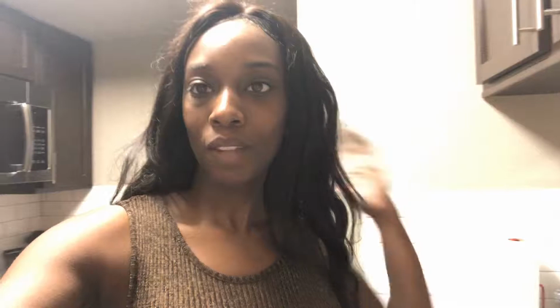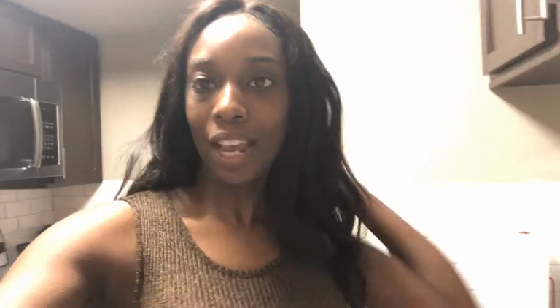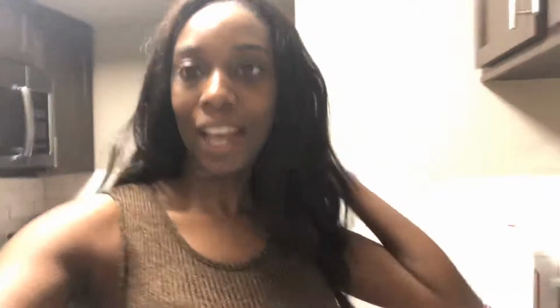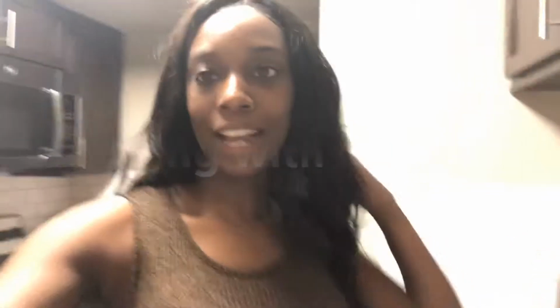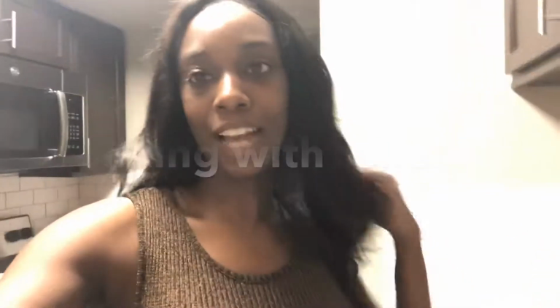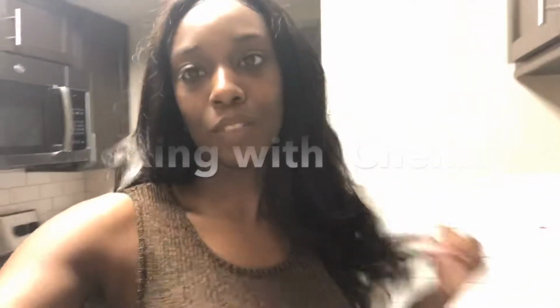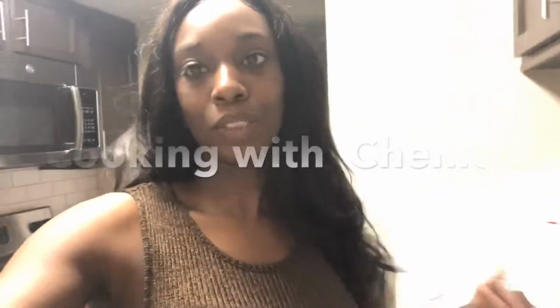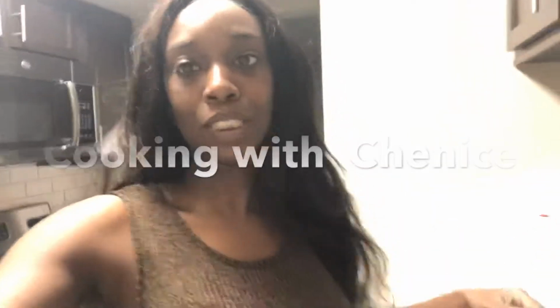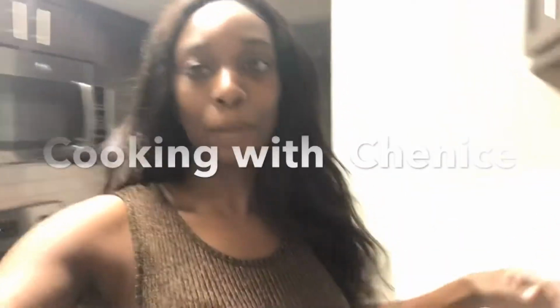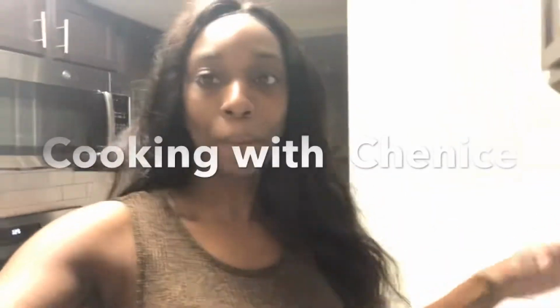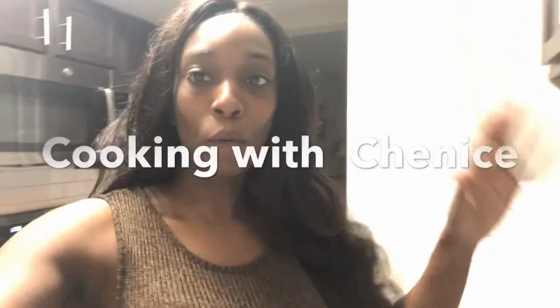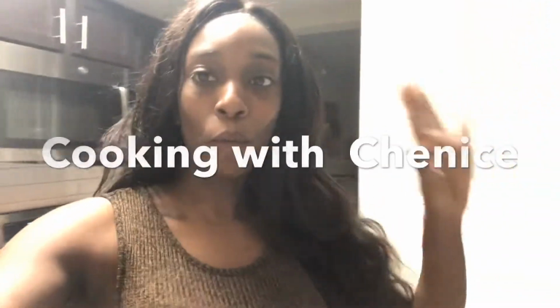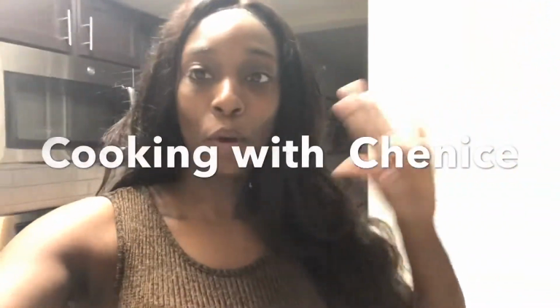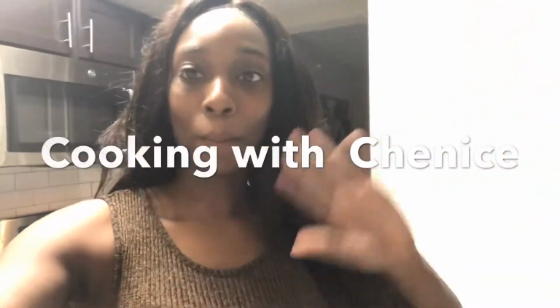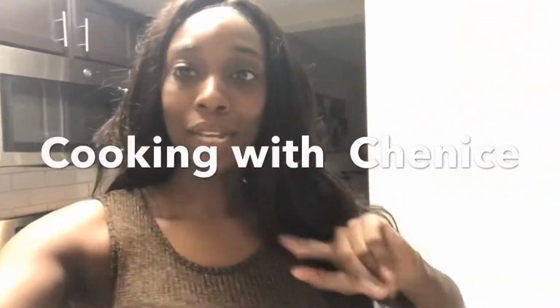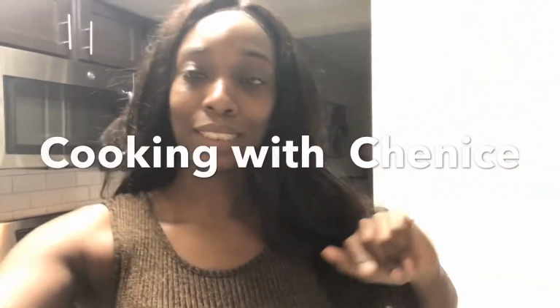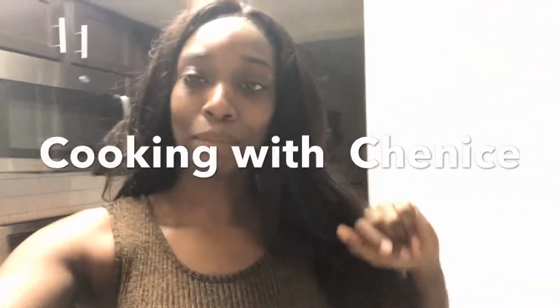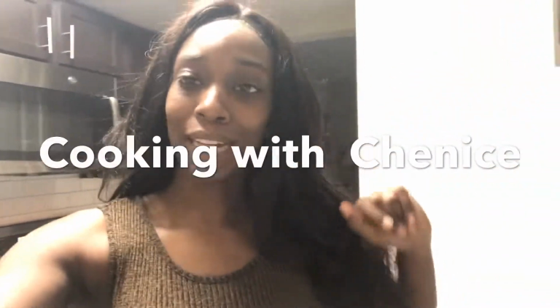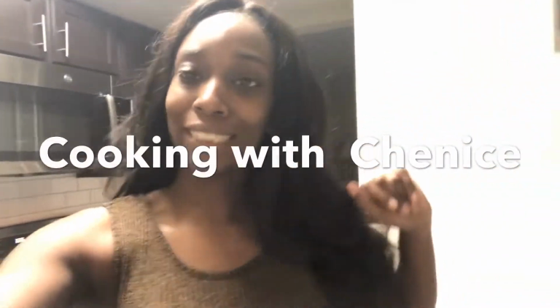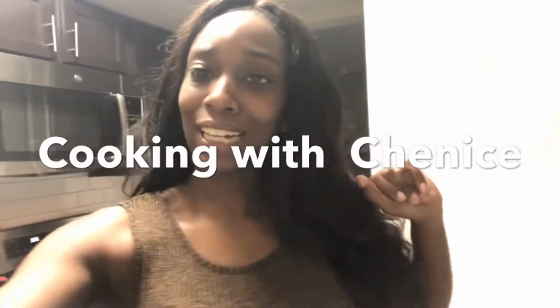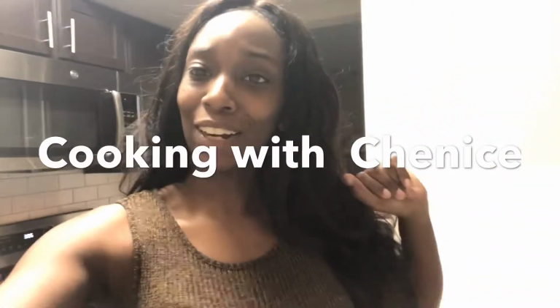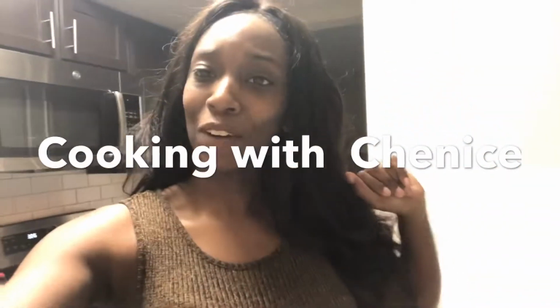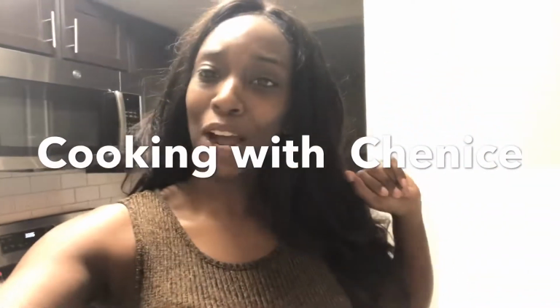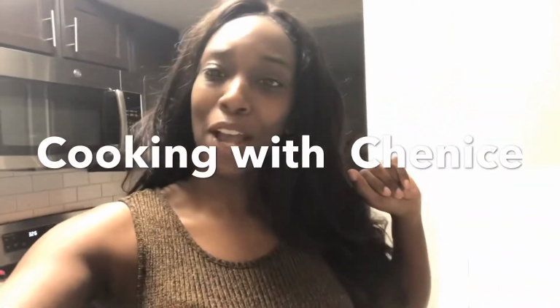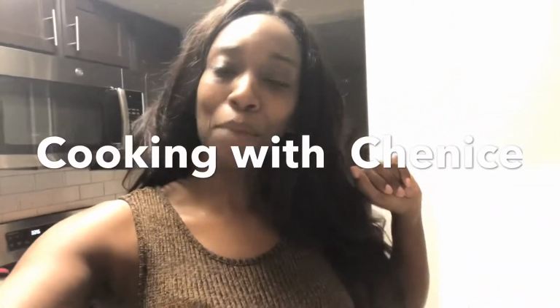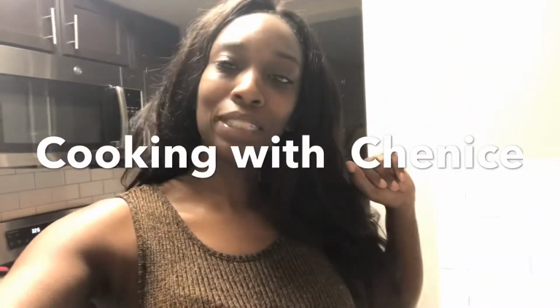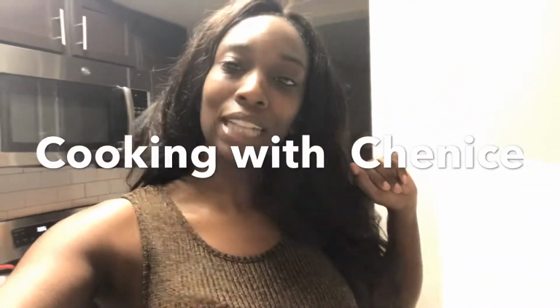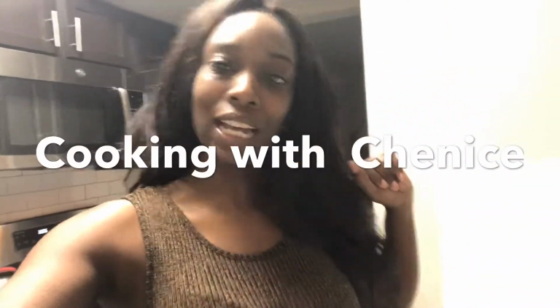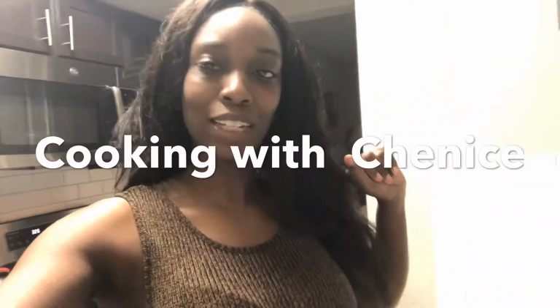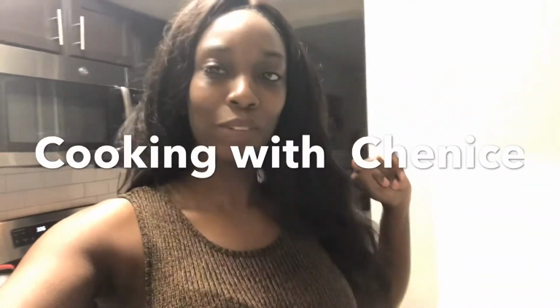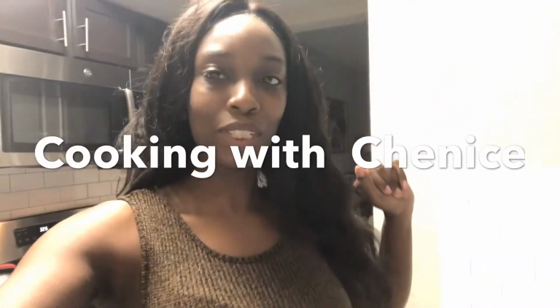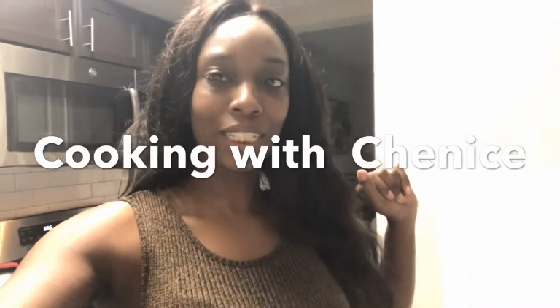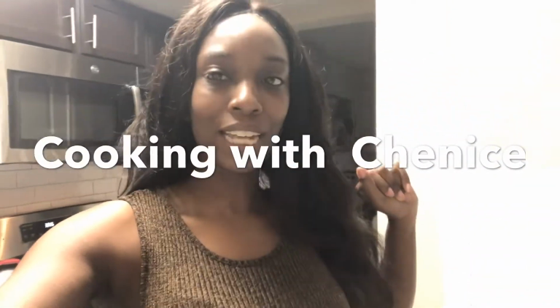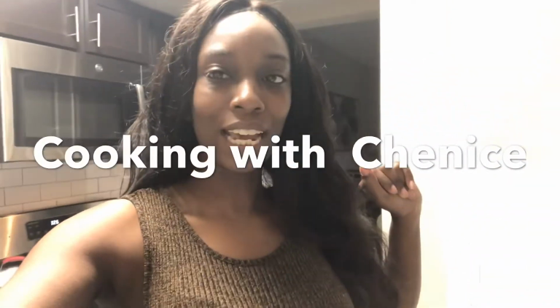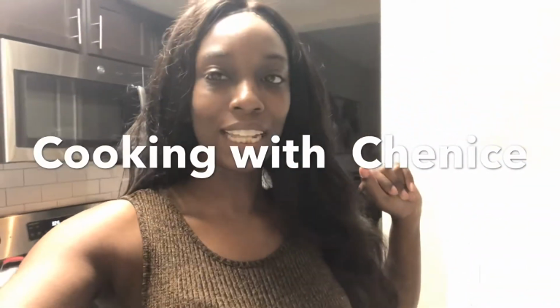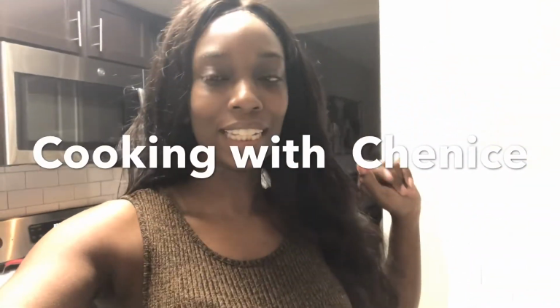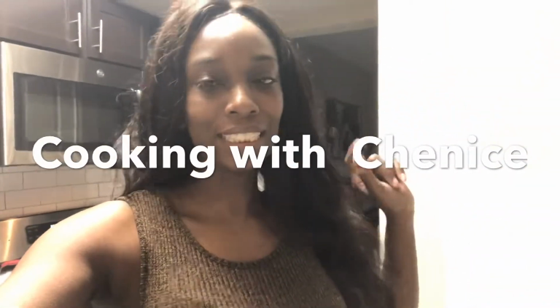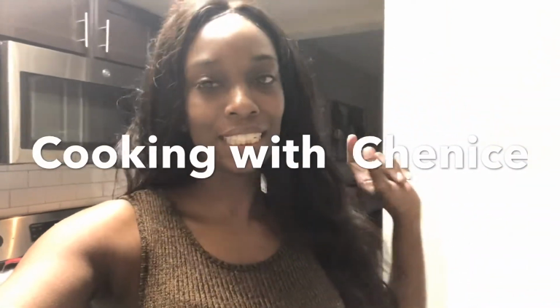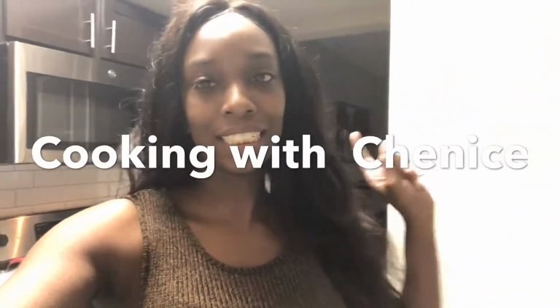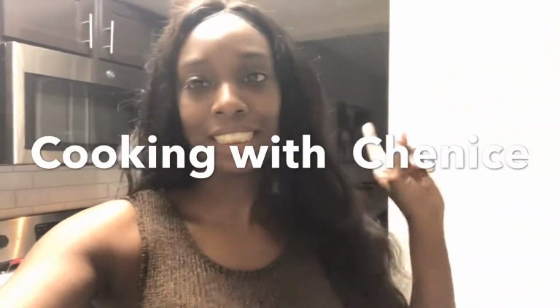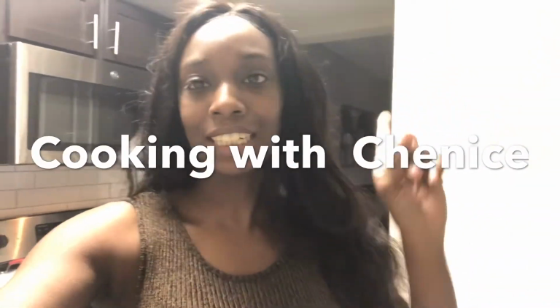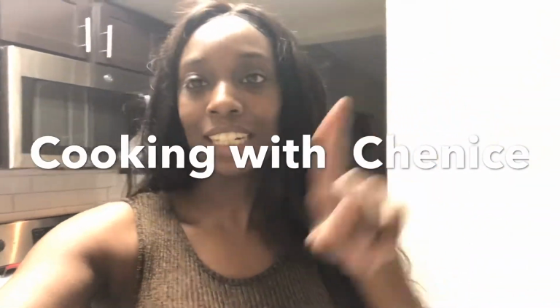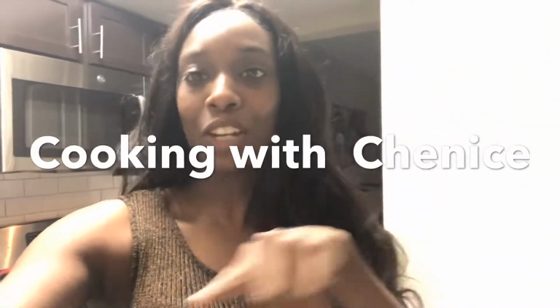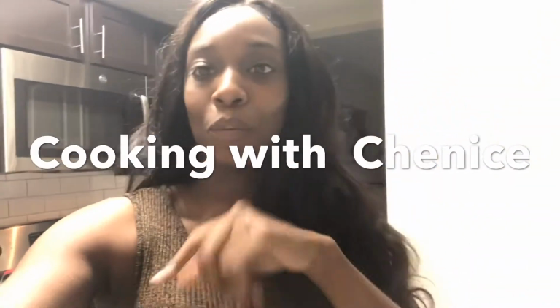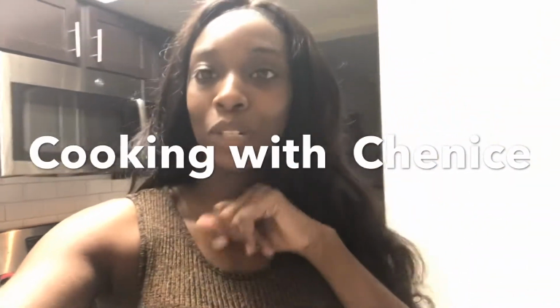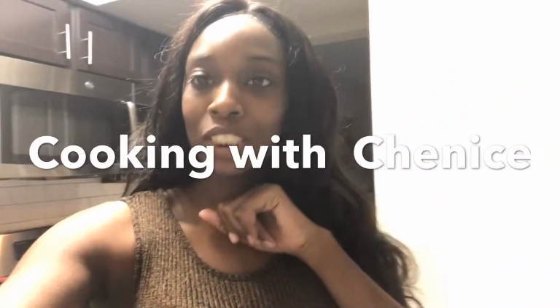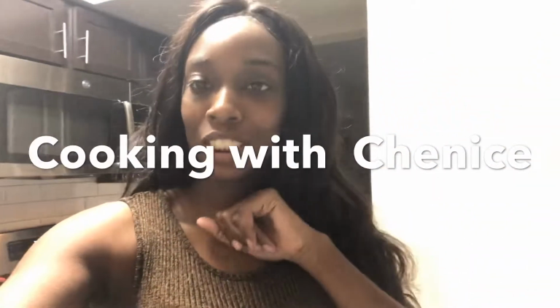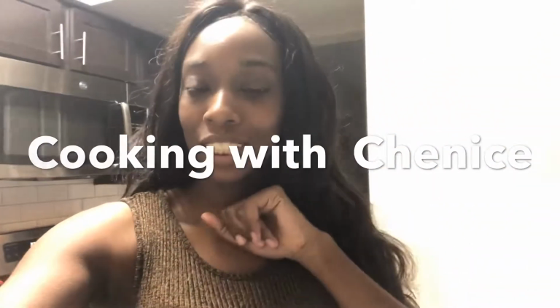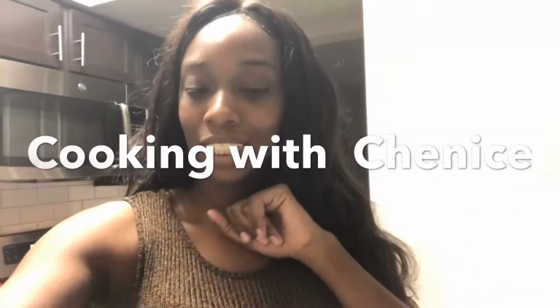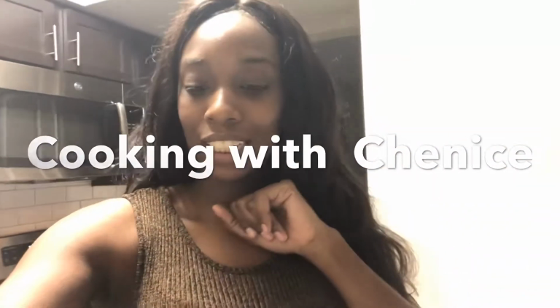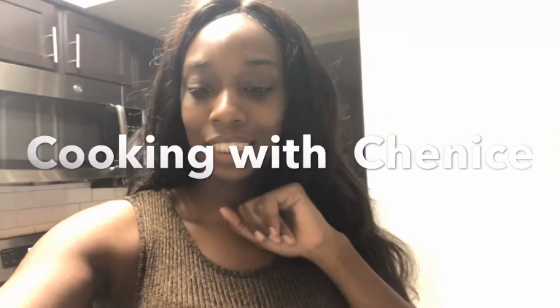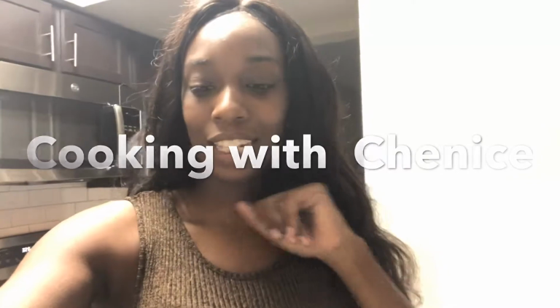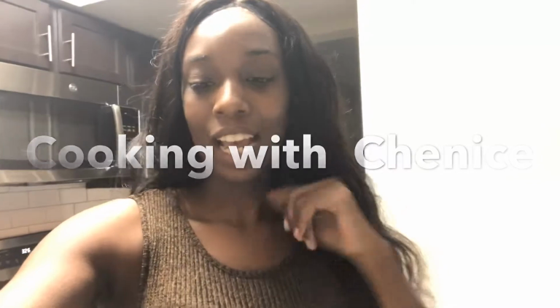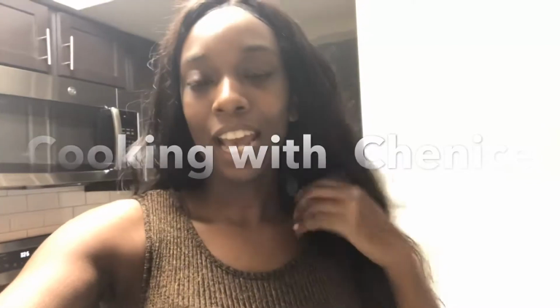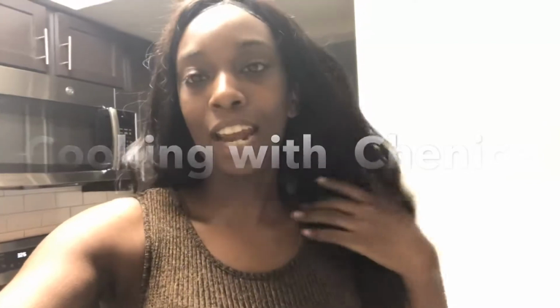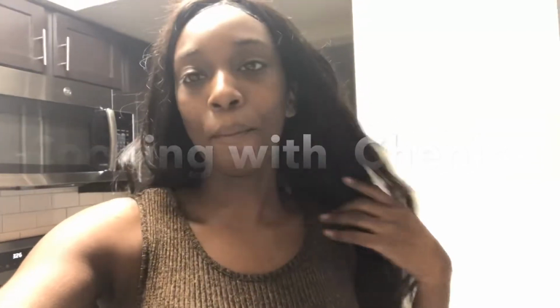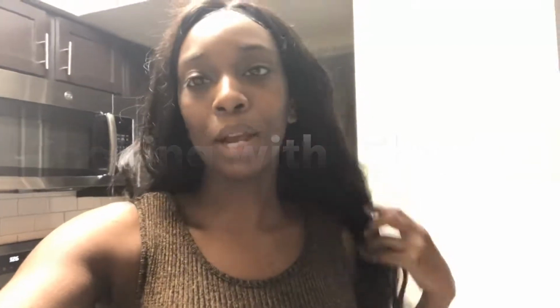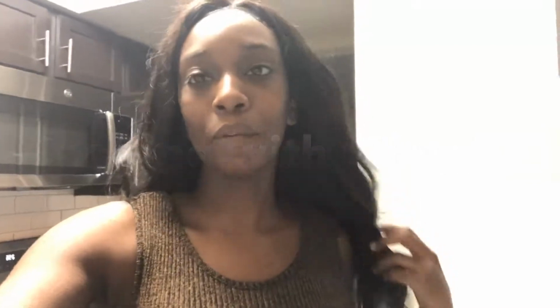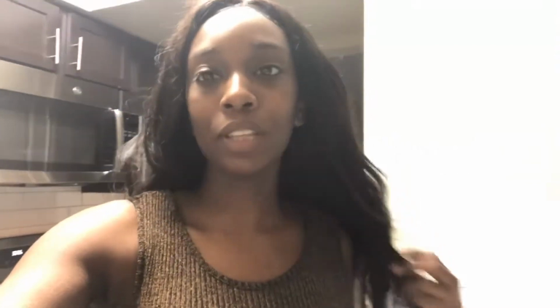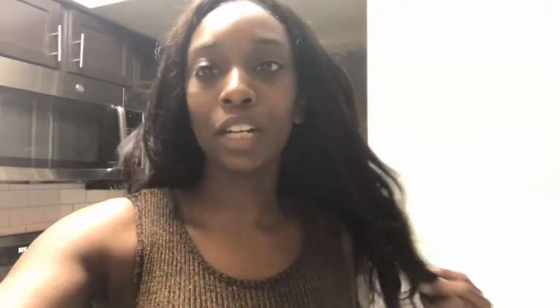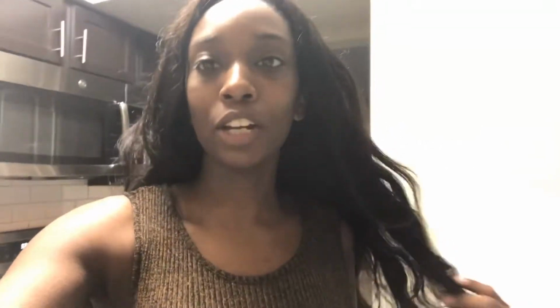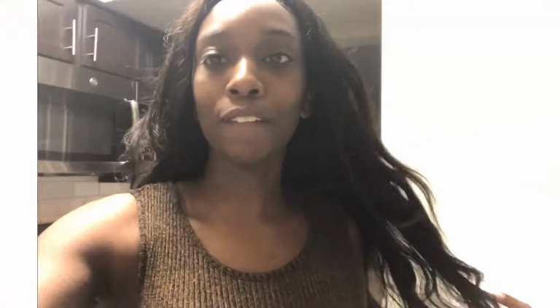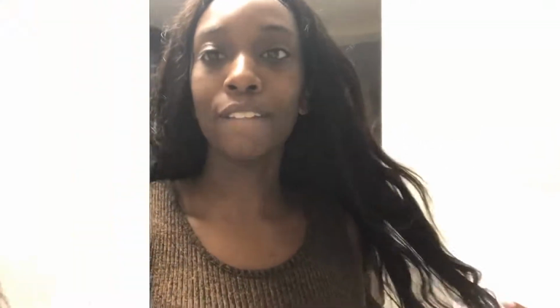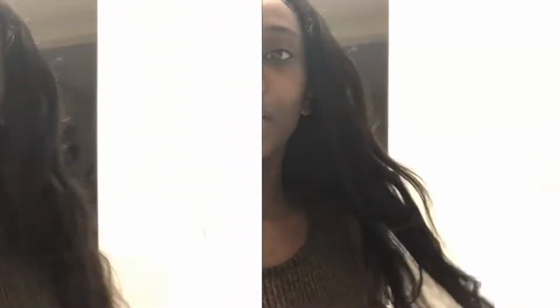Hey guys, what's up and welcome back to my channel. I am Miss Hollywood and this is Cooking with Shanice and I'm back with another video.